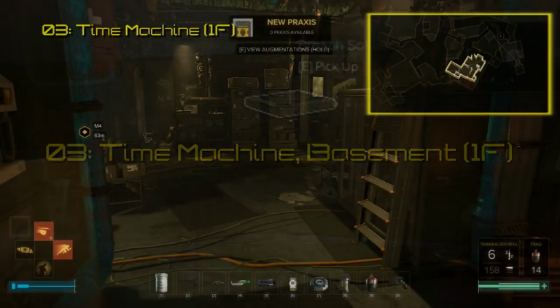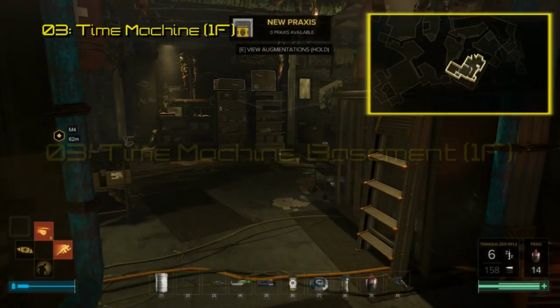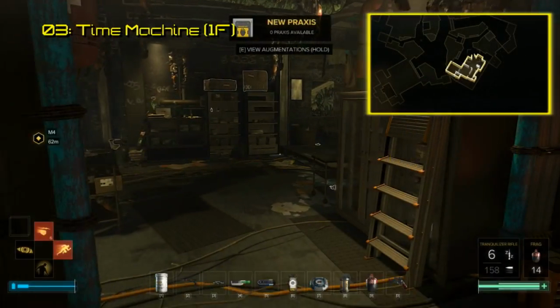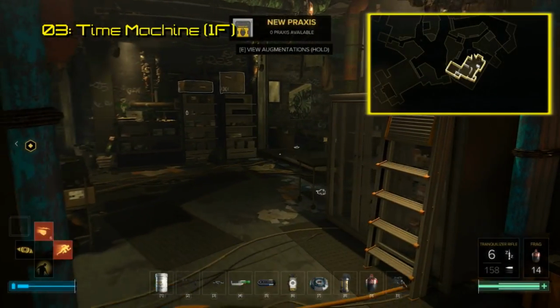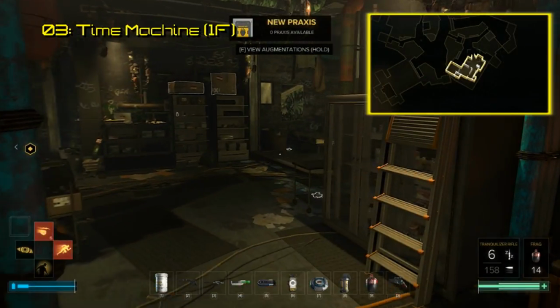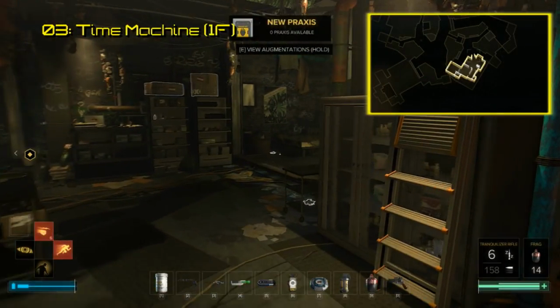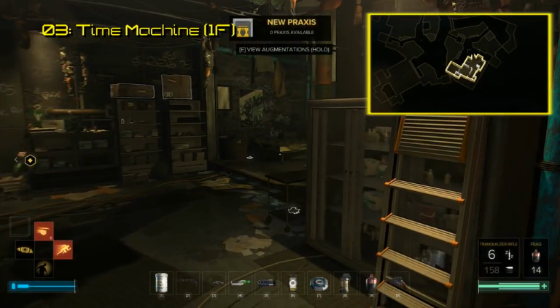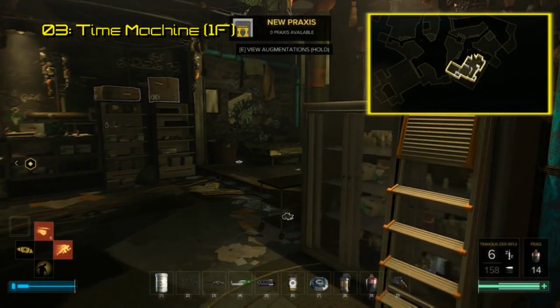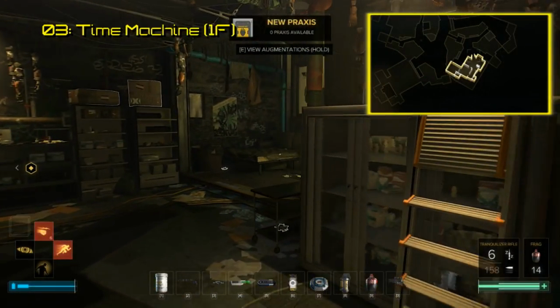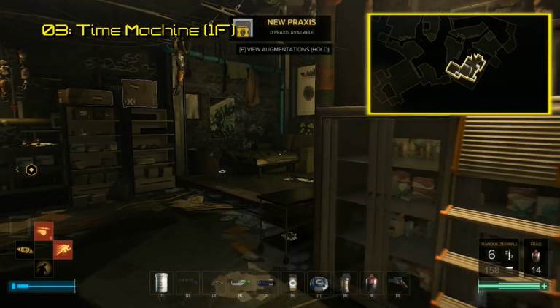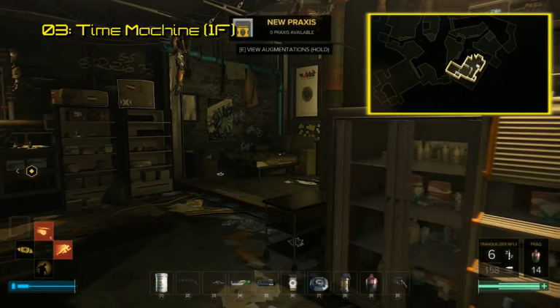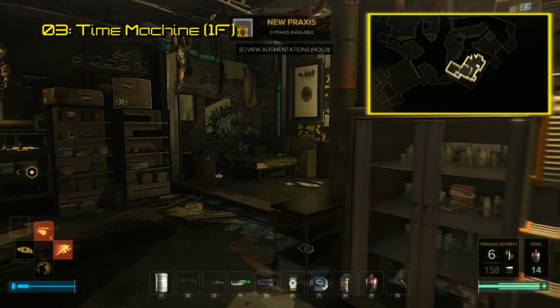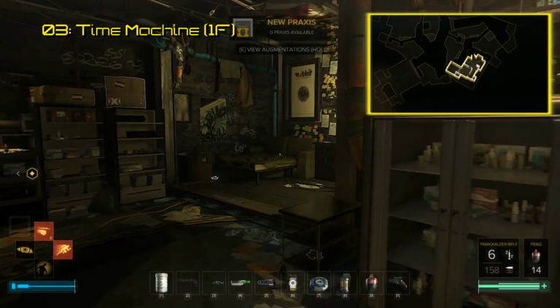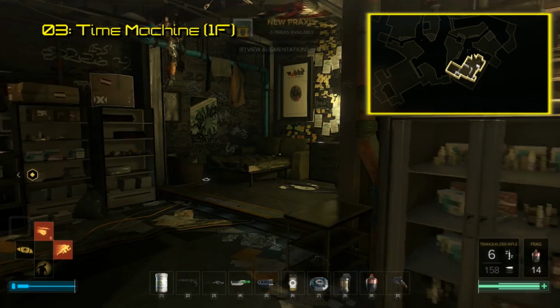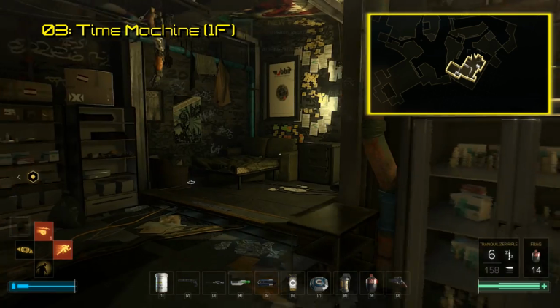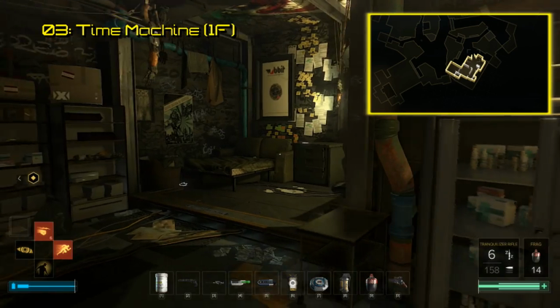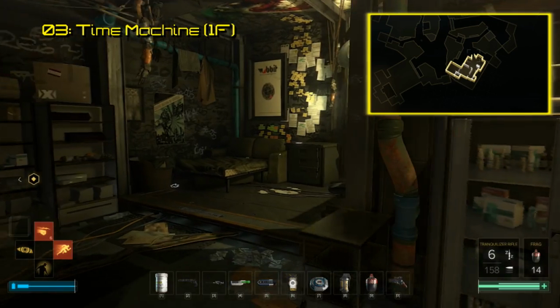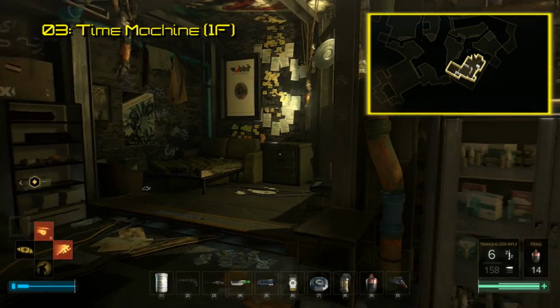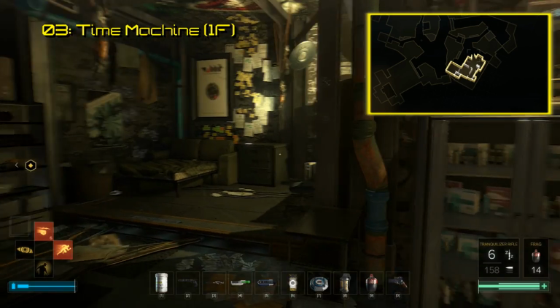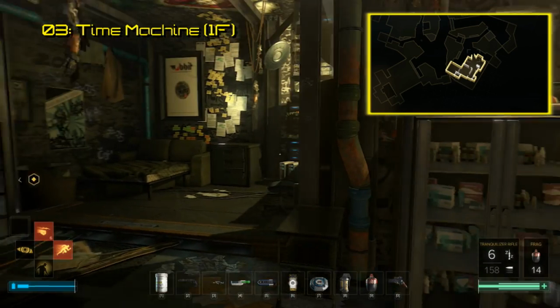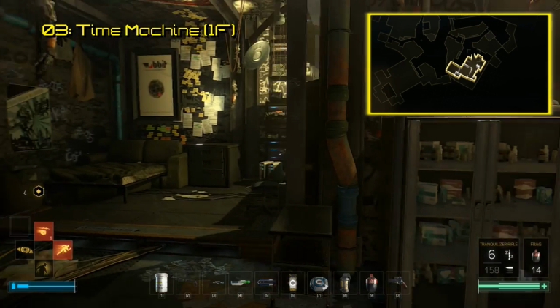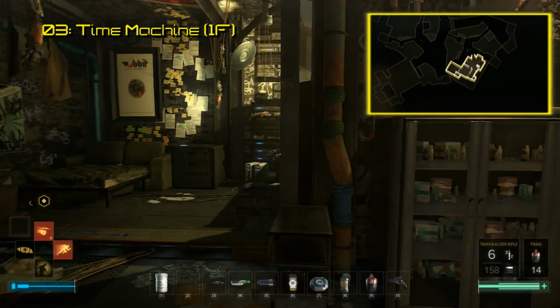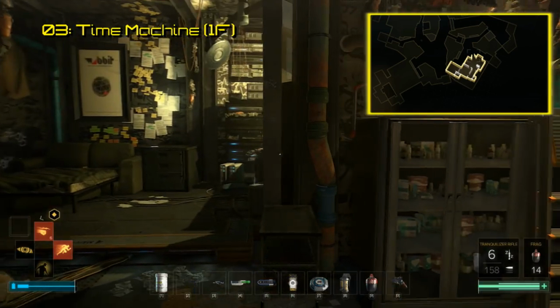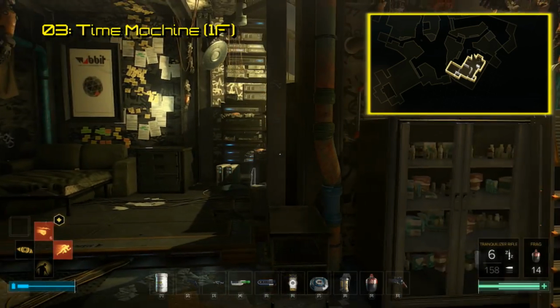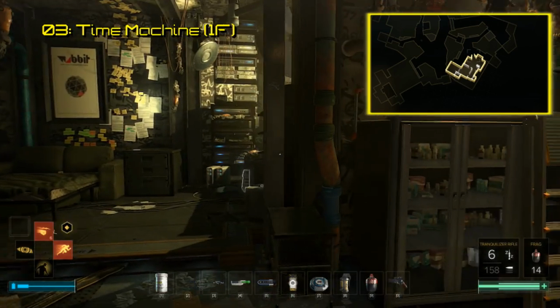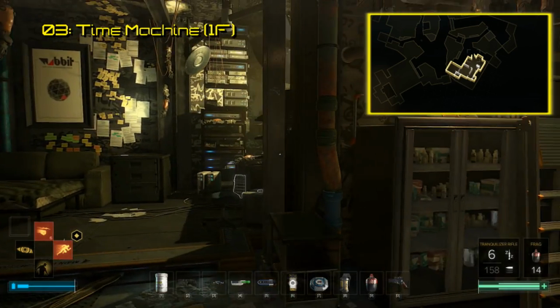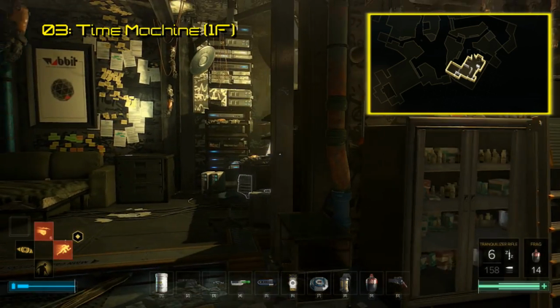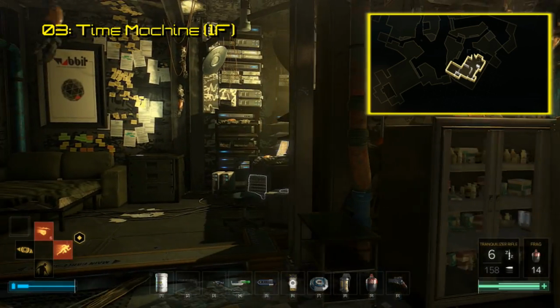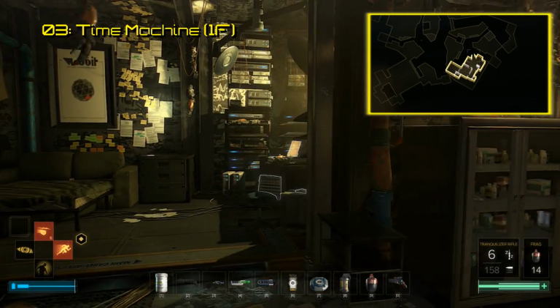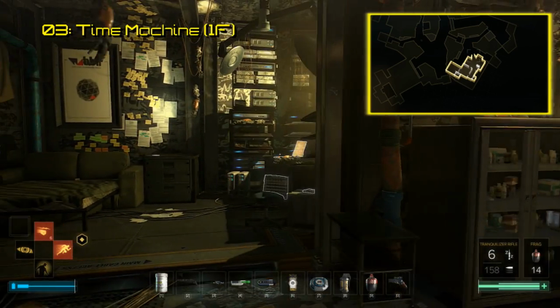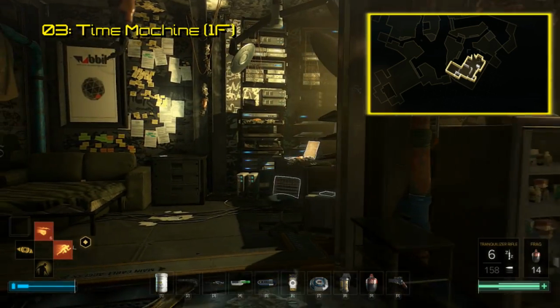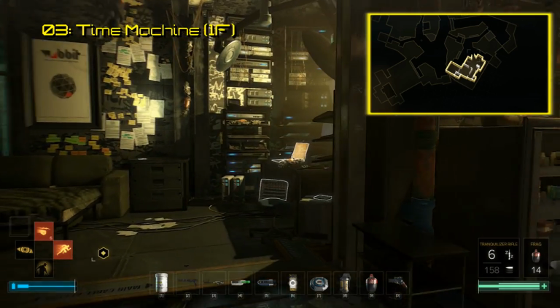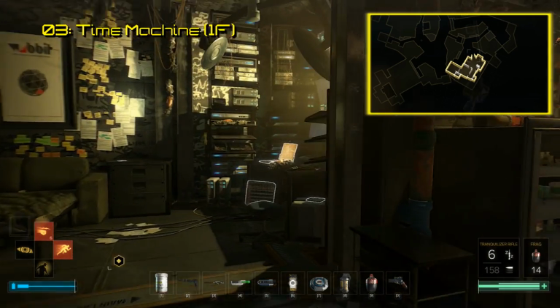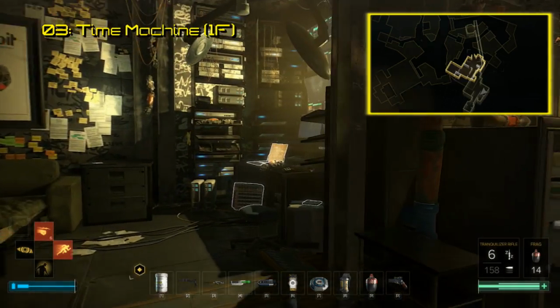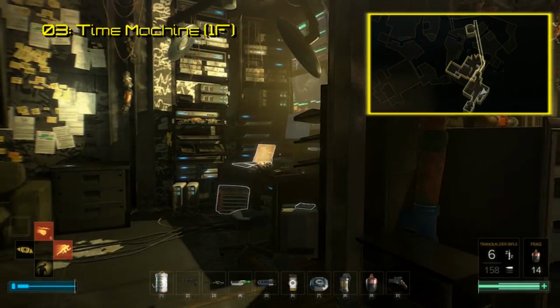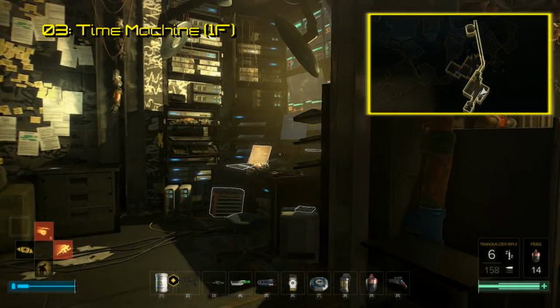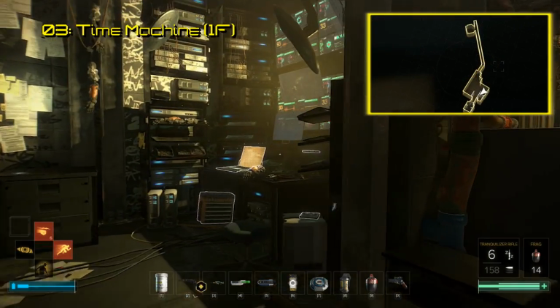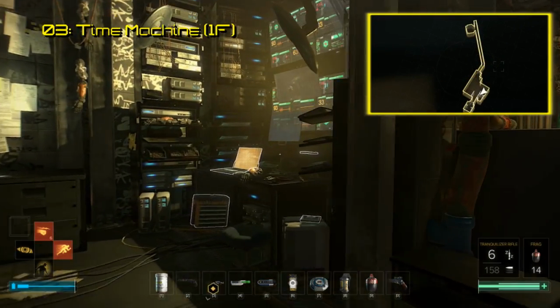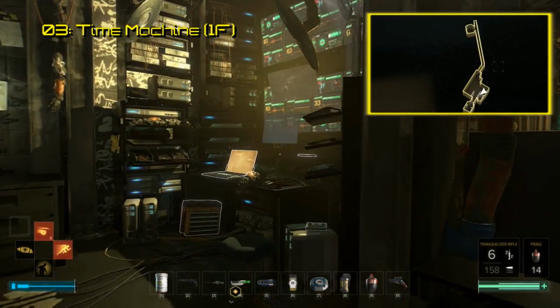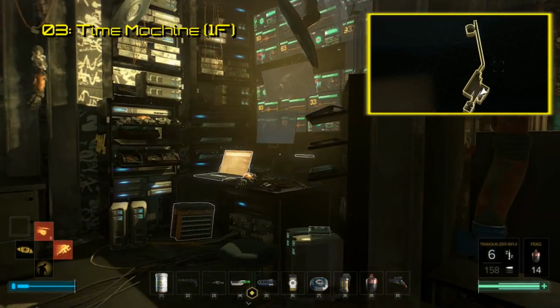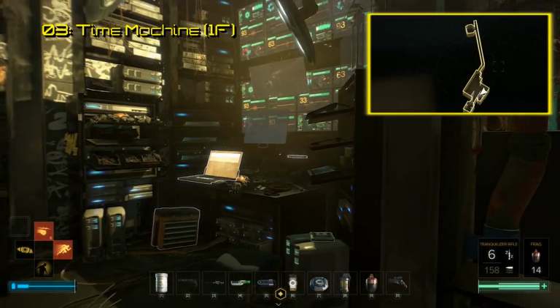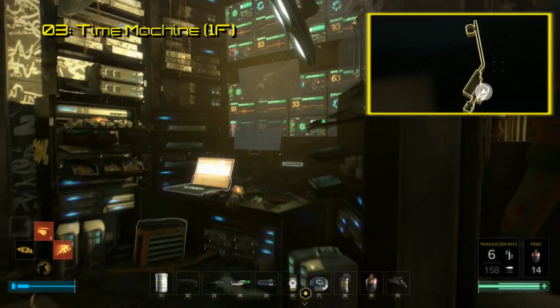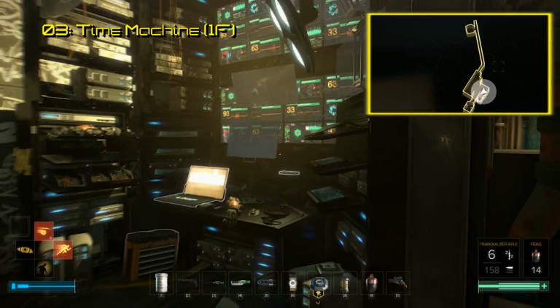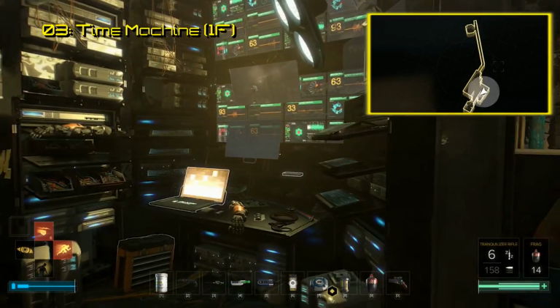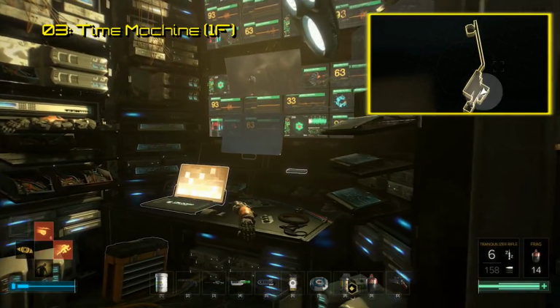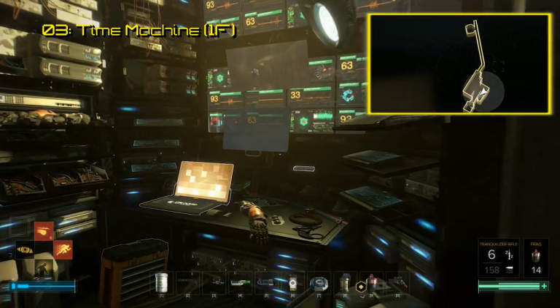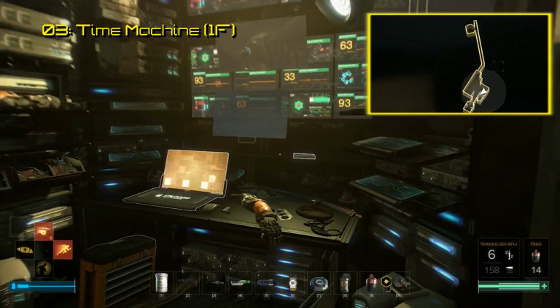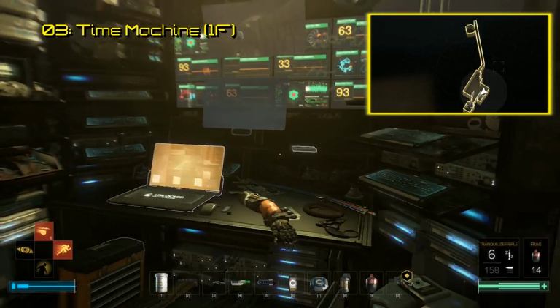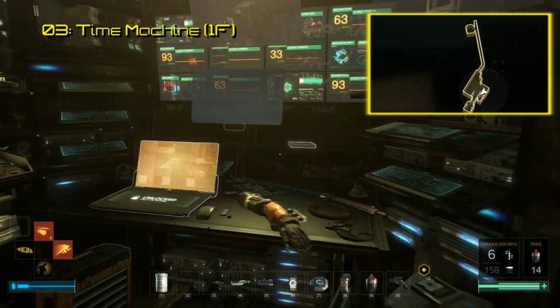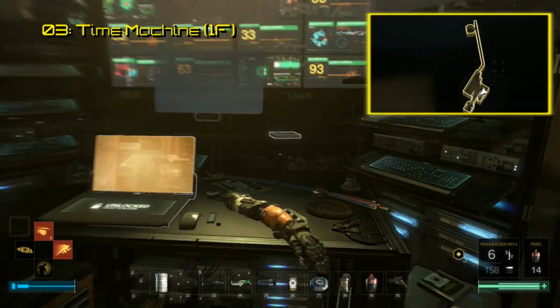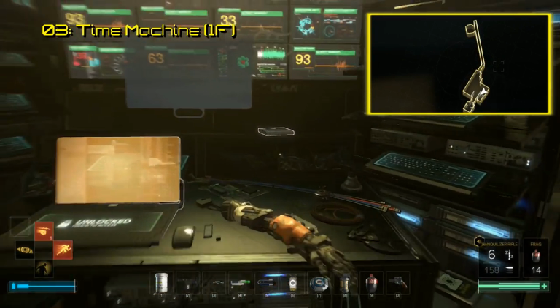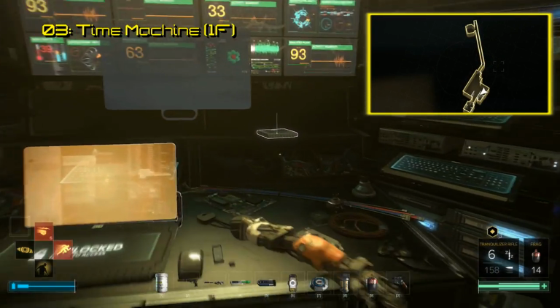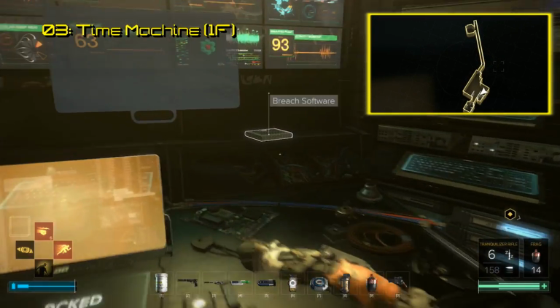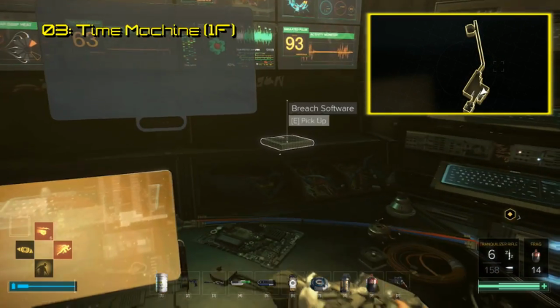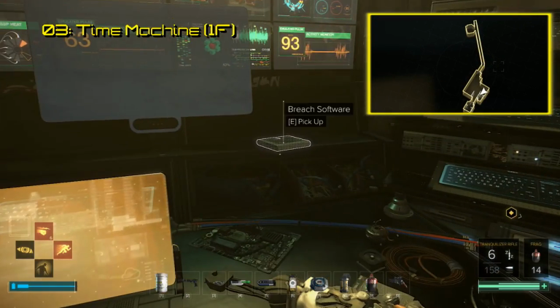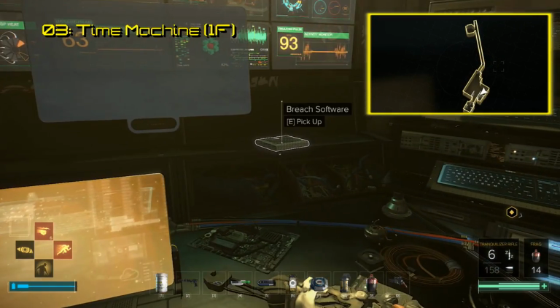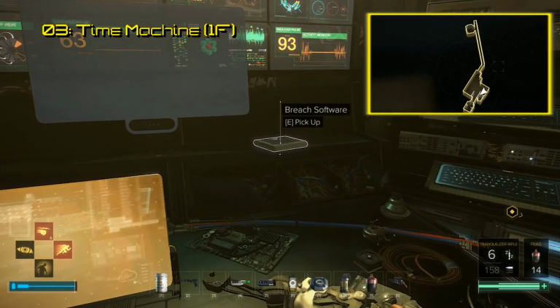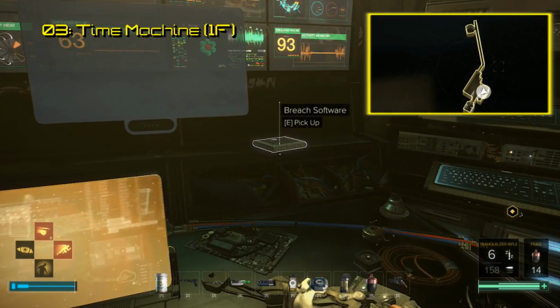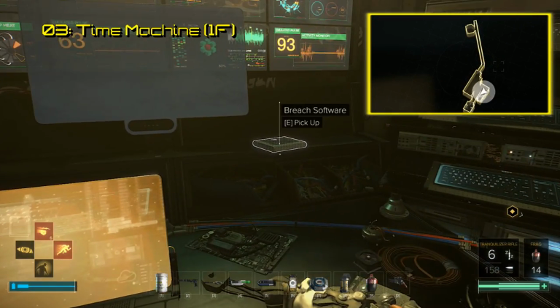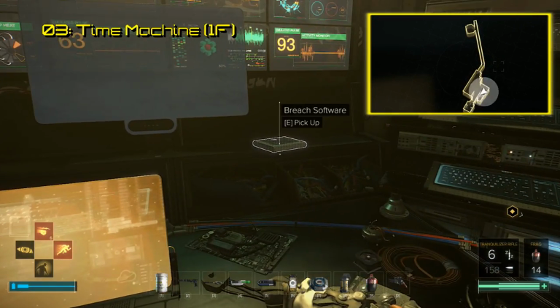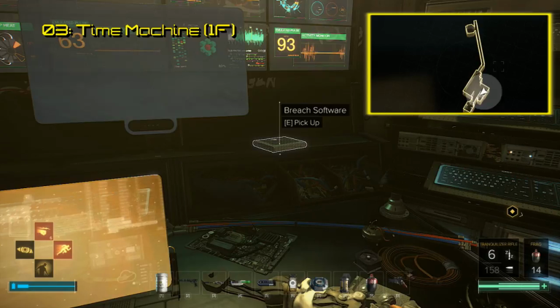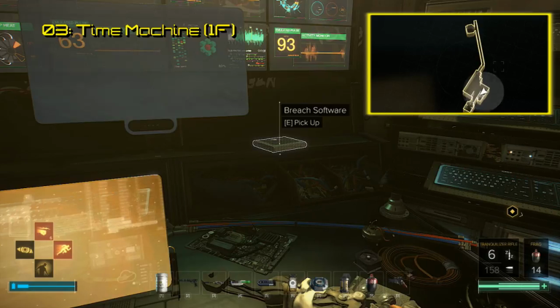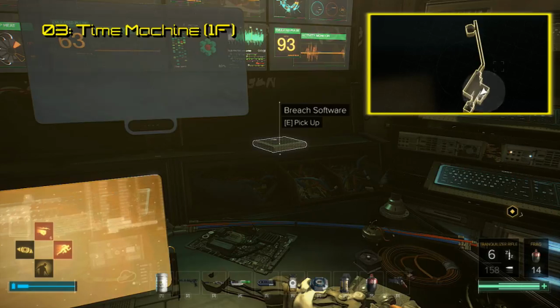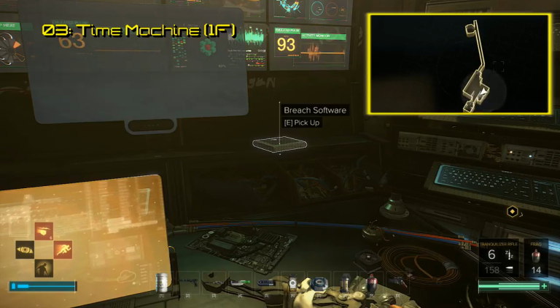The second bit of Breach found here is located in Koller's basement workshop. It sits on a small shelf at the back of Koller's desk.